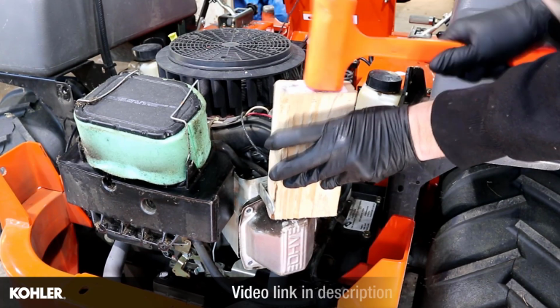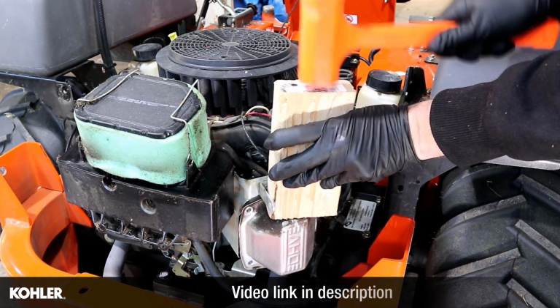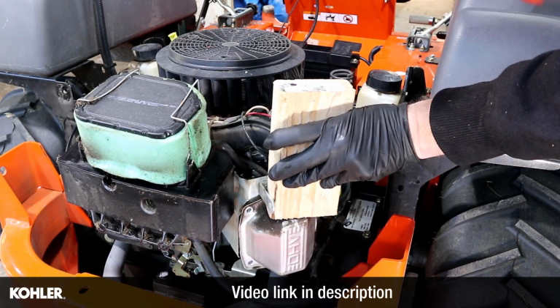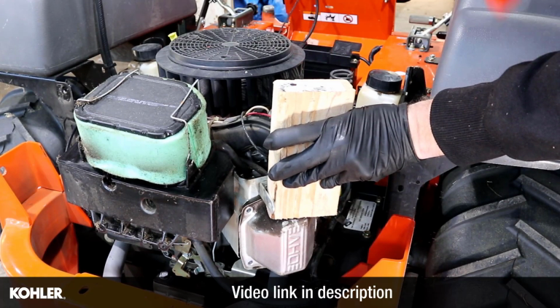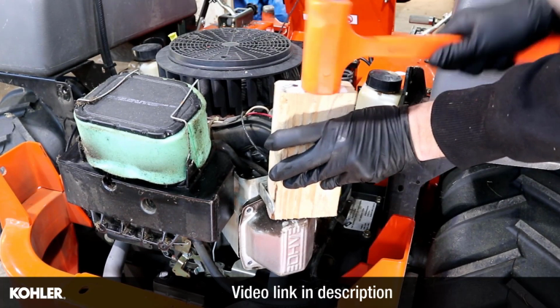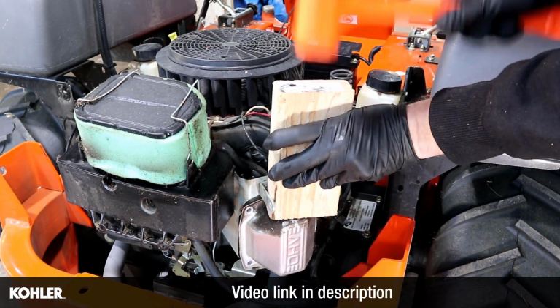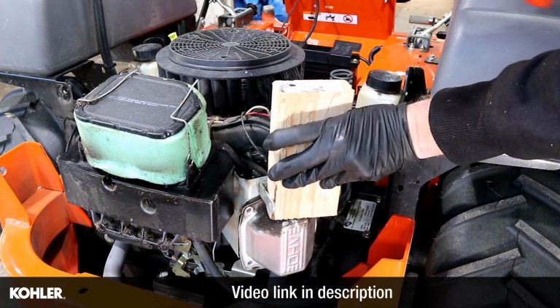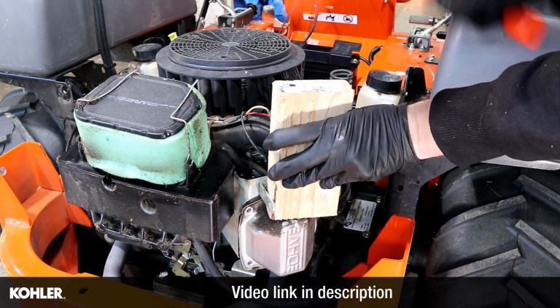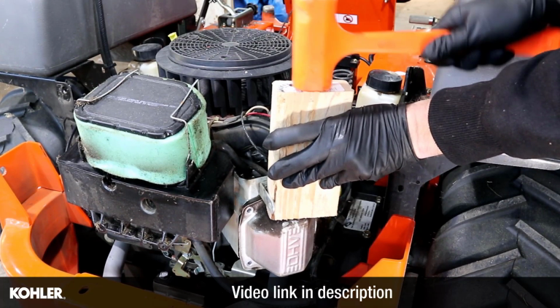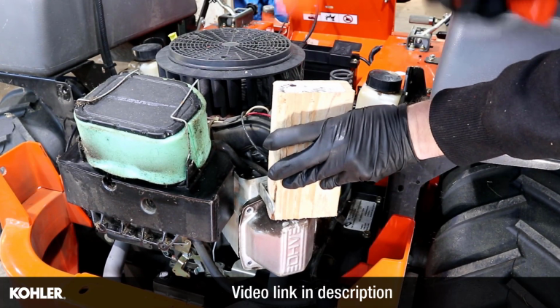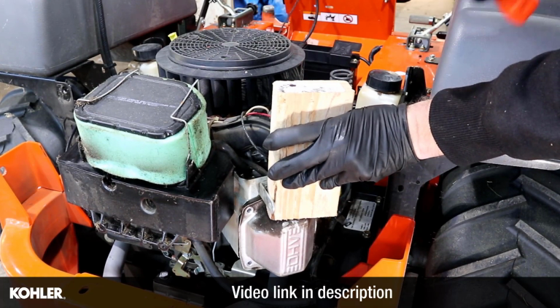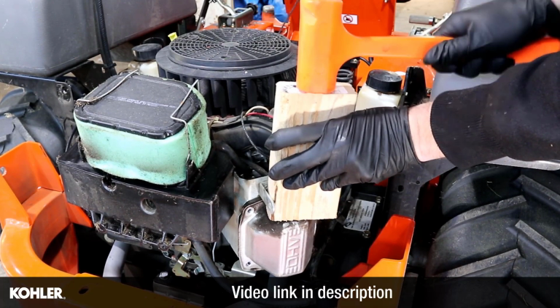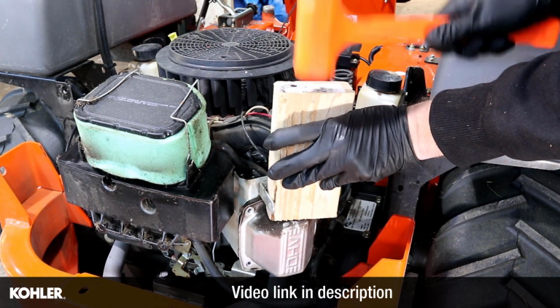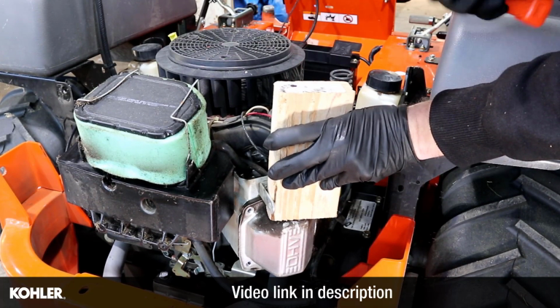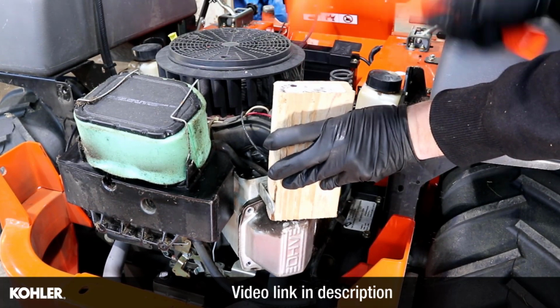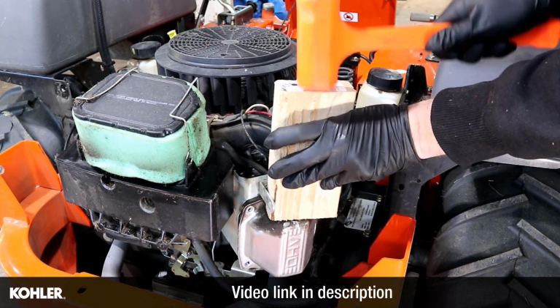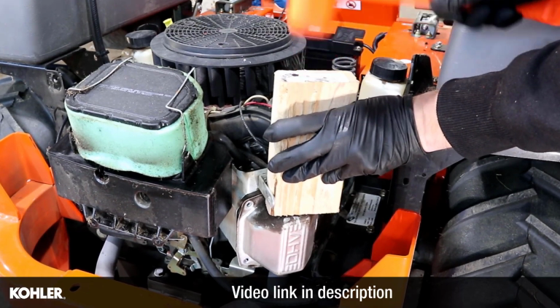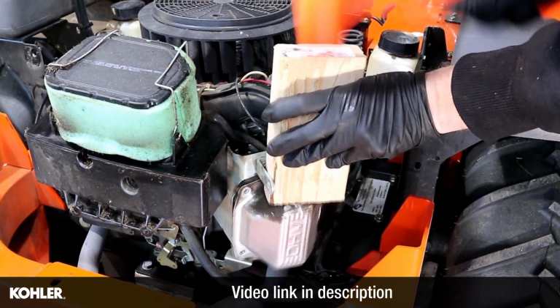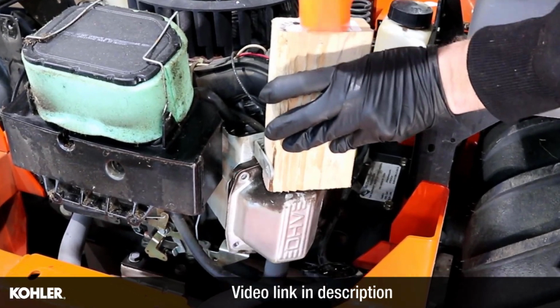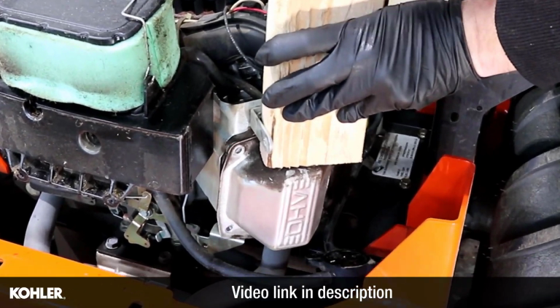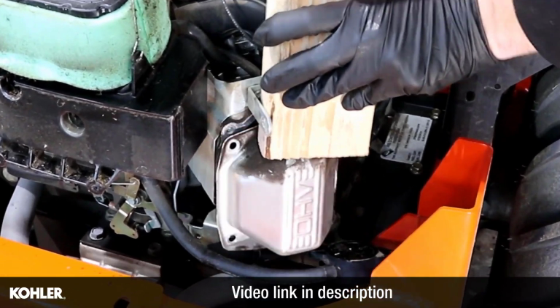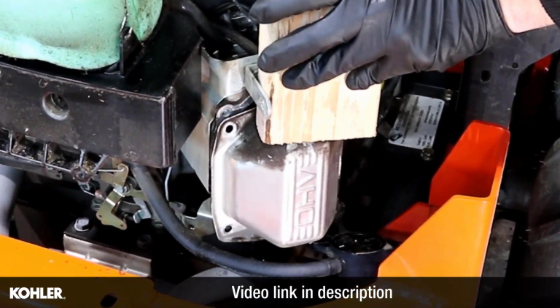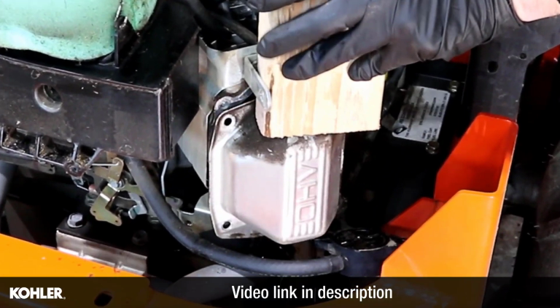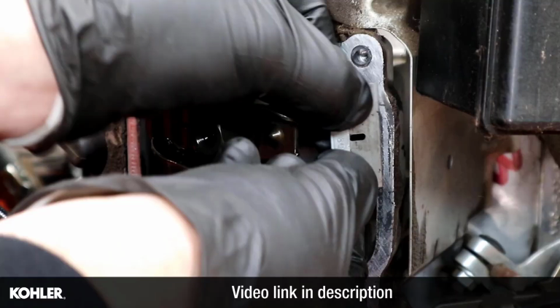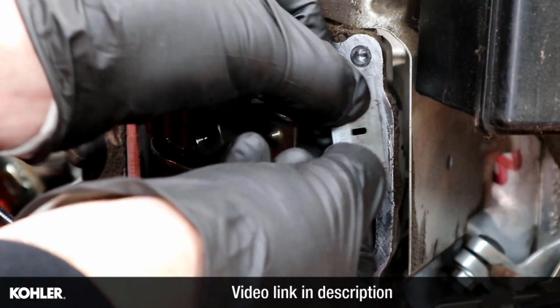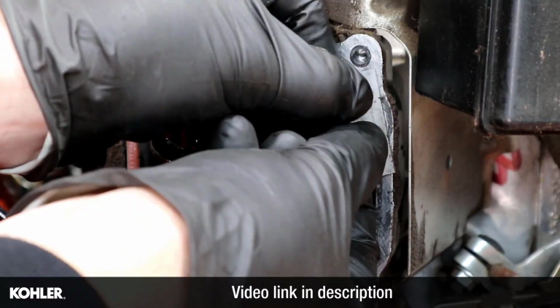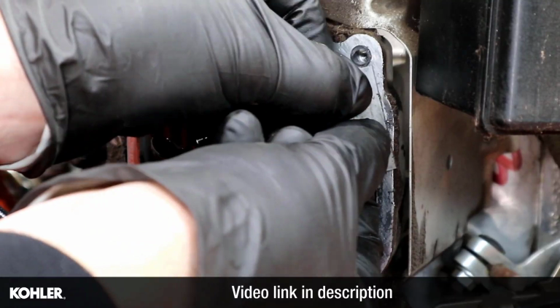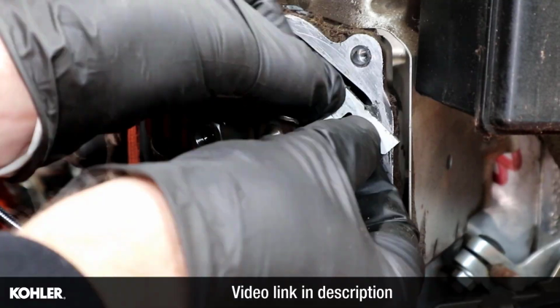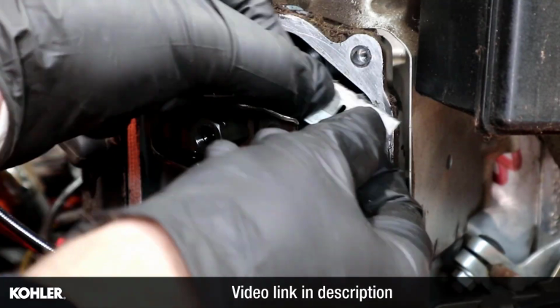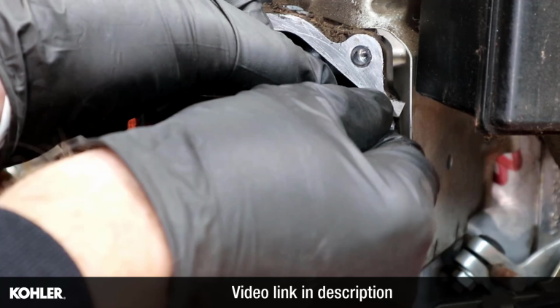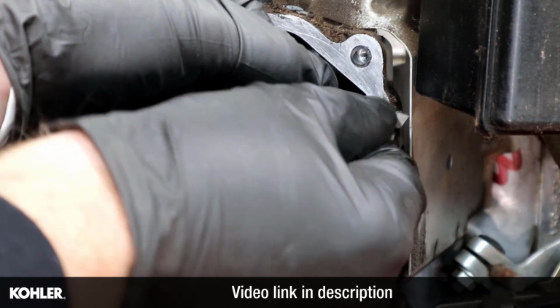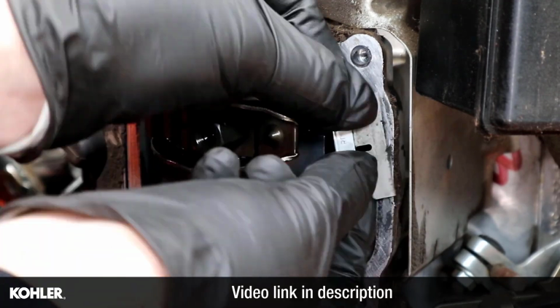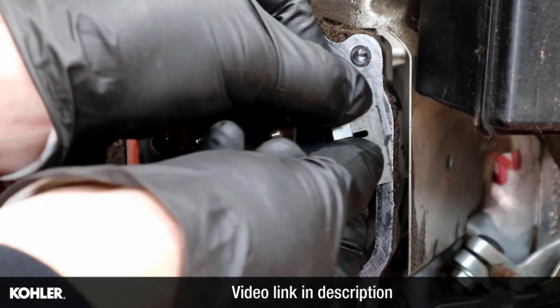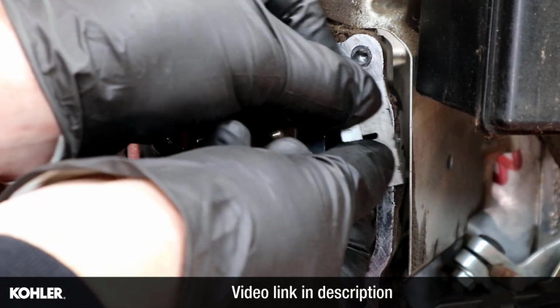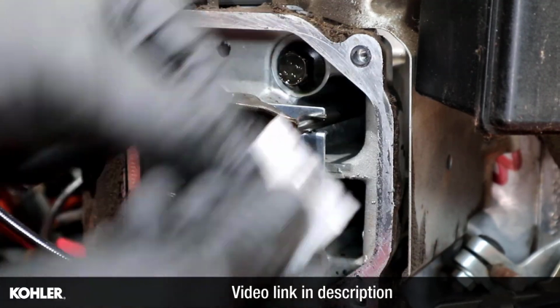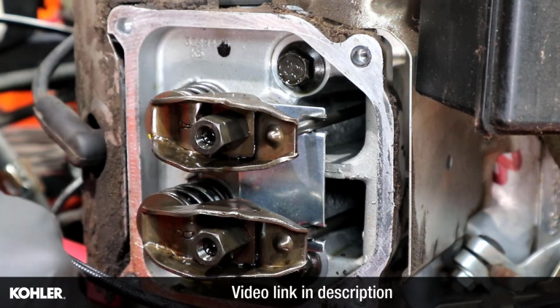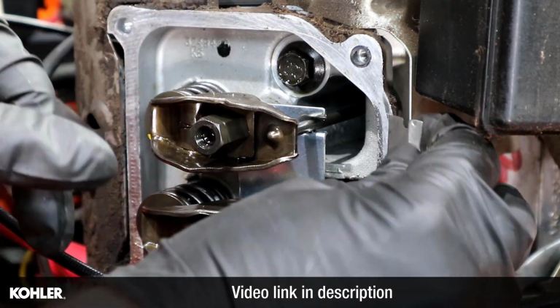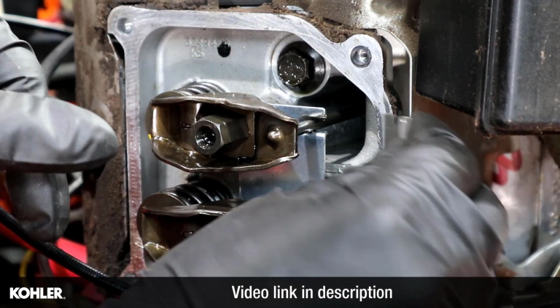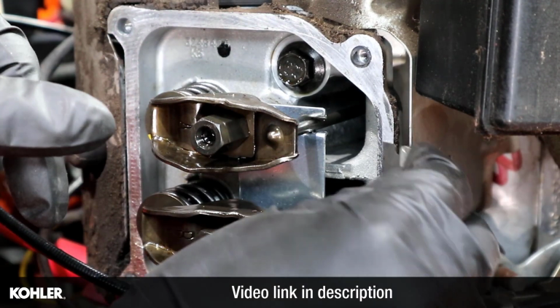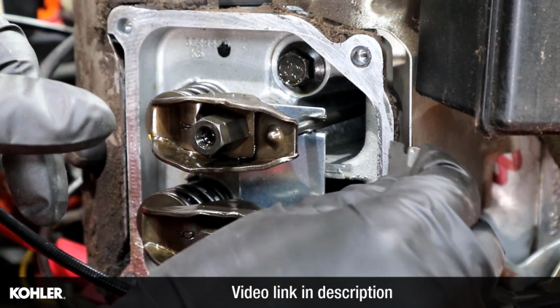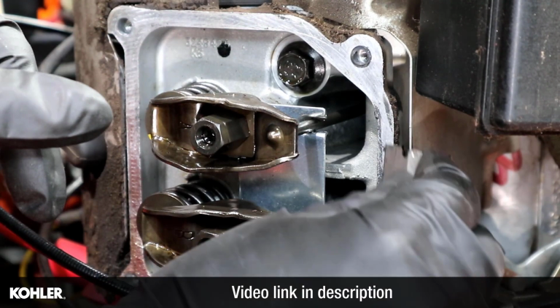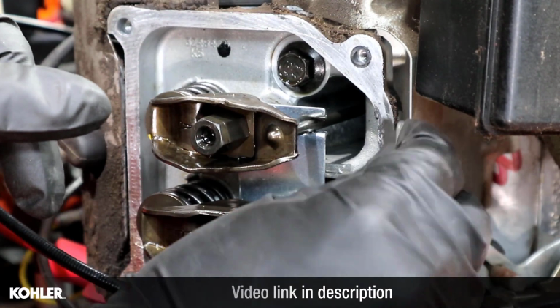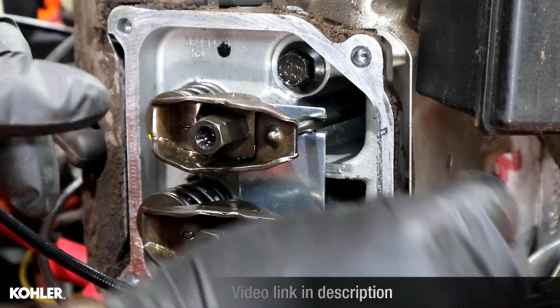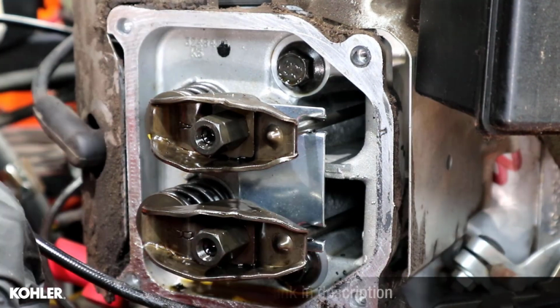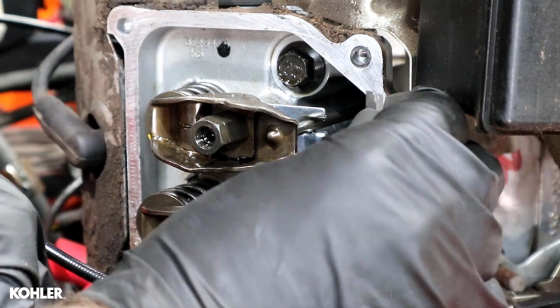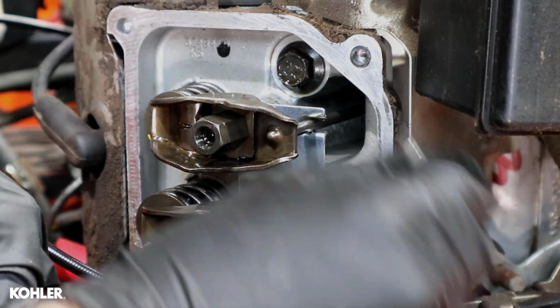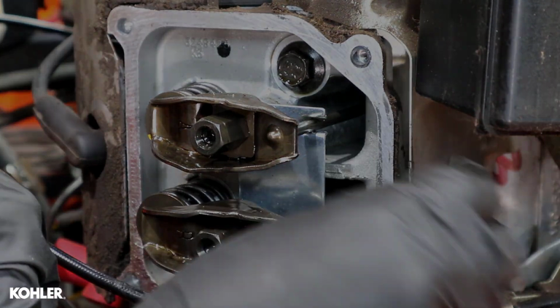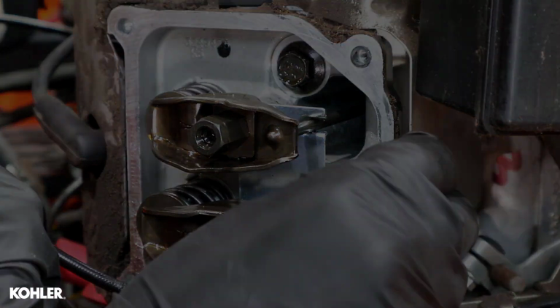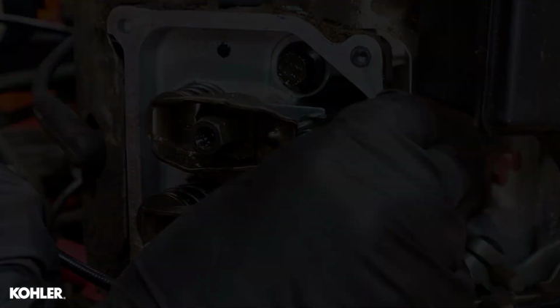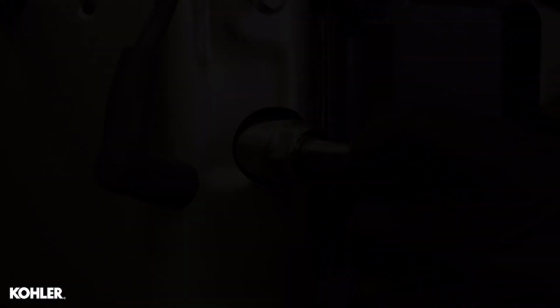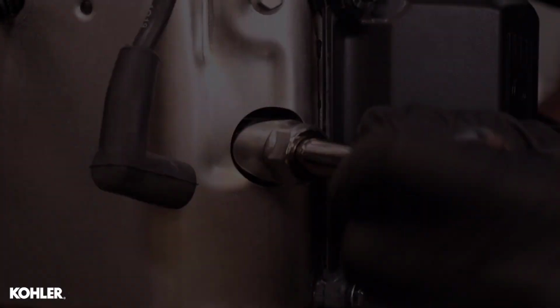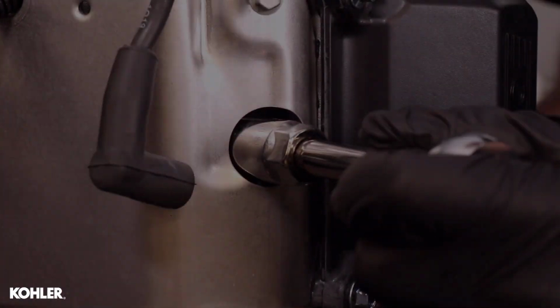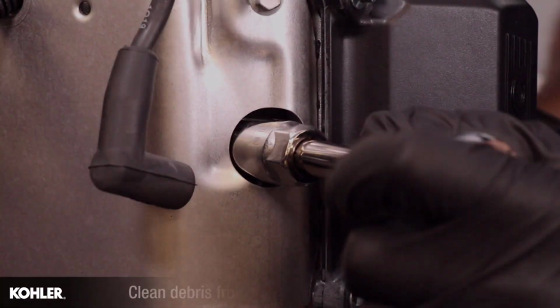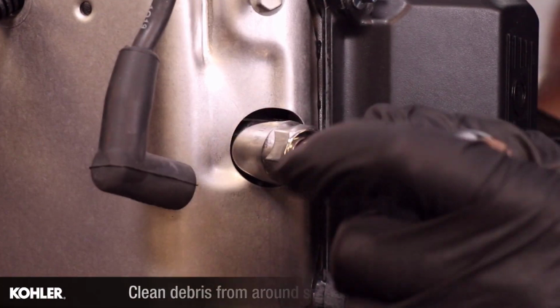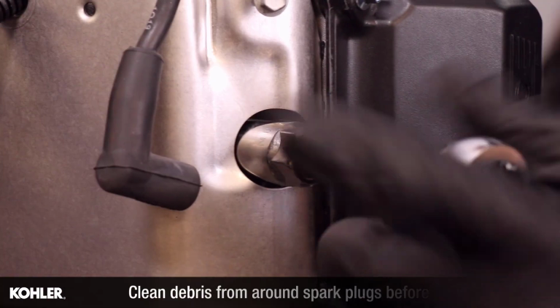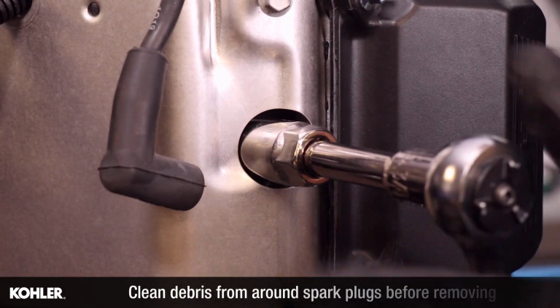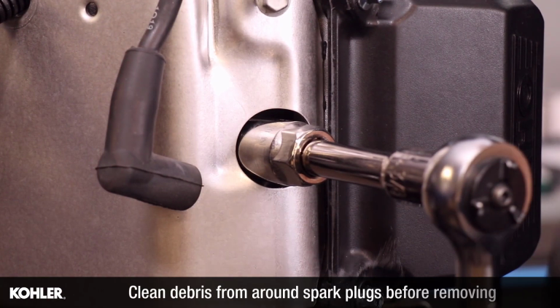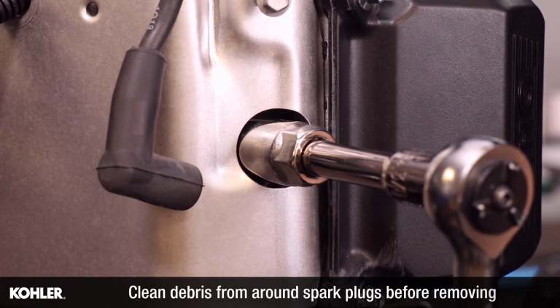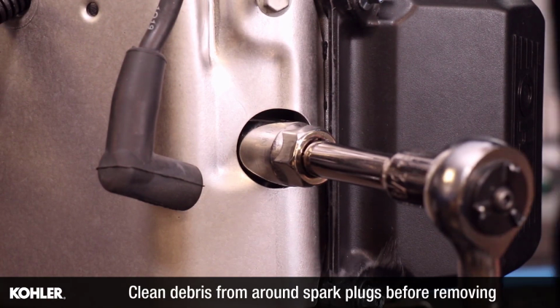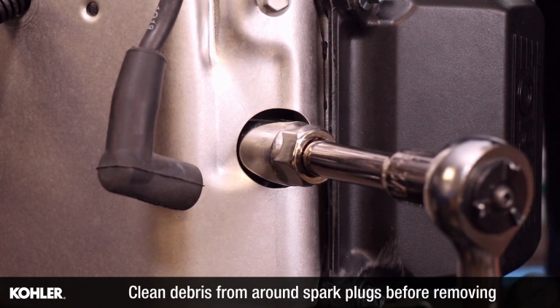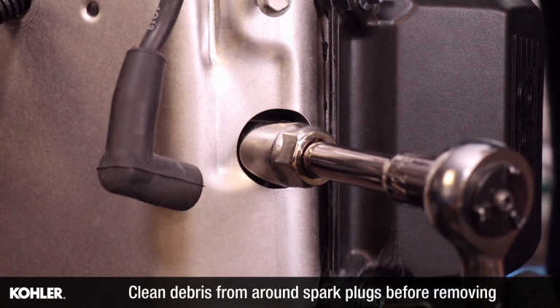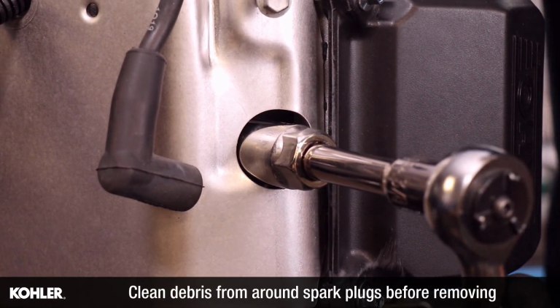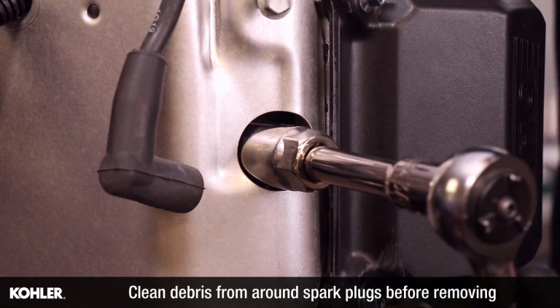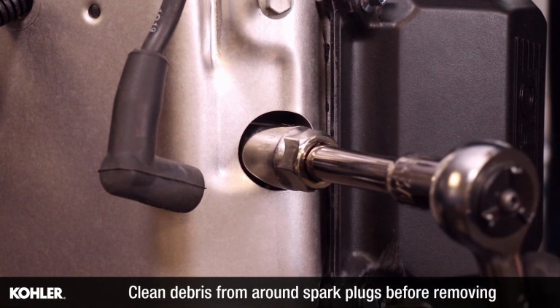If your engine is equipped with steel valve covers, watch this video before proceeding. Remove the spark plugs.